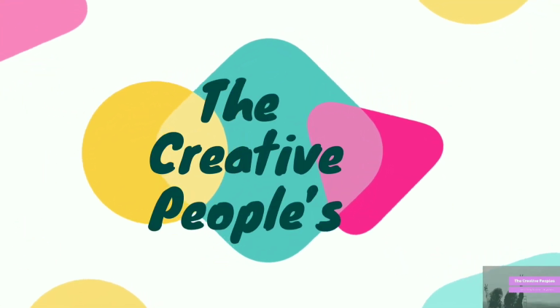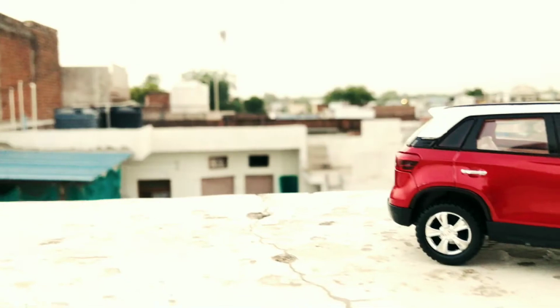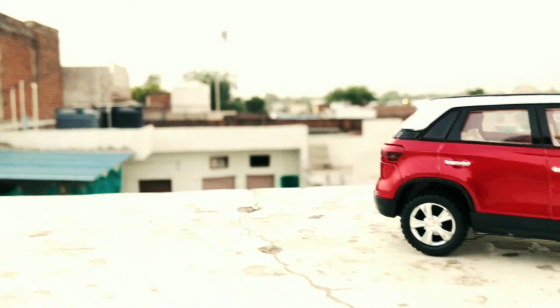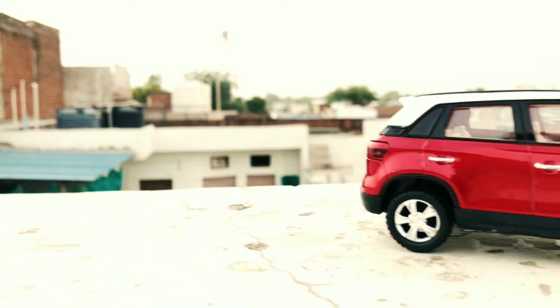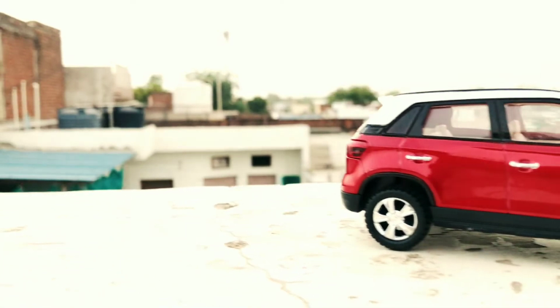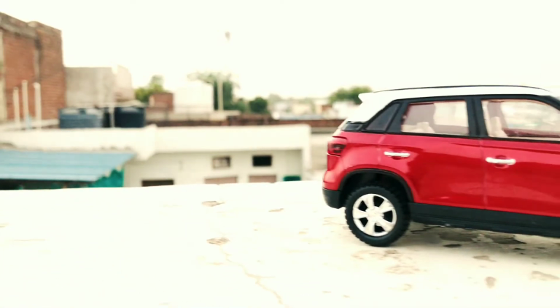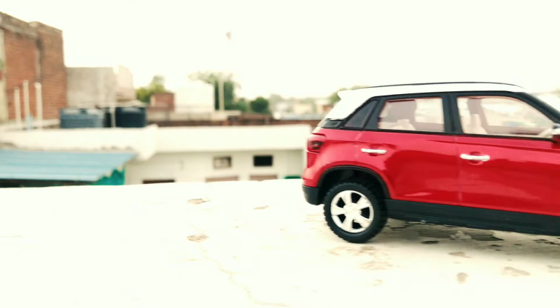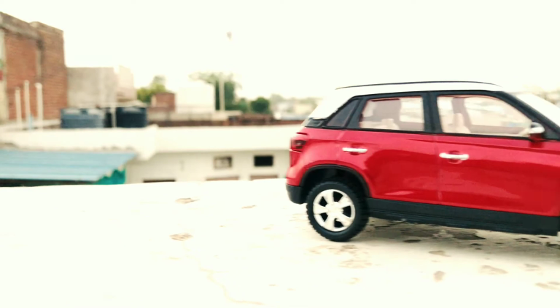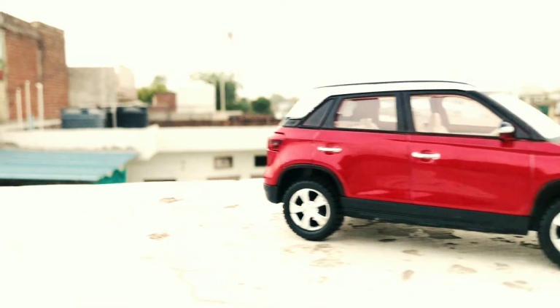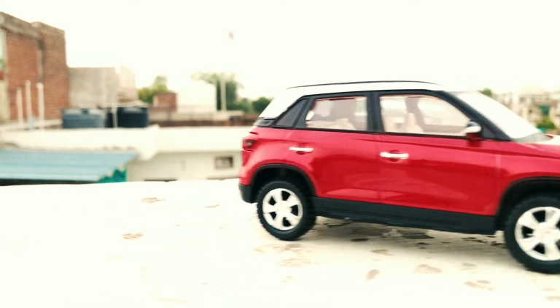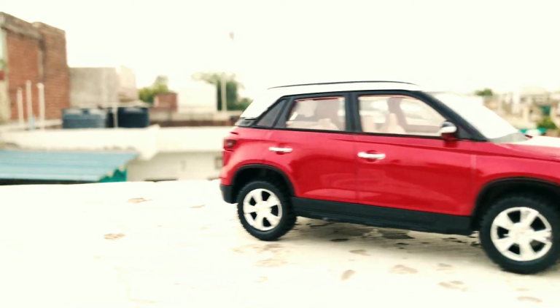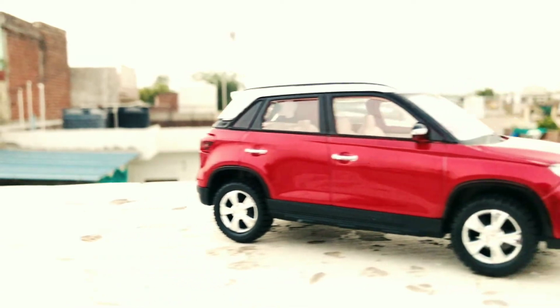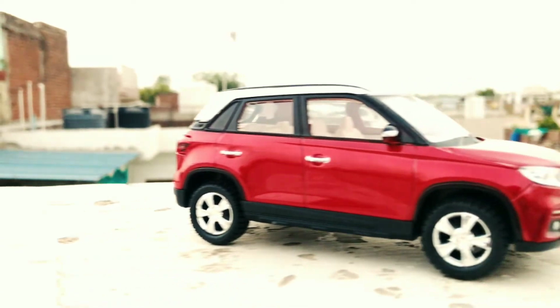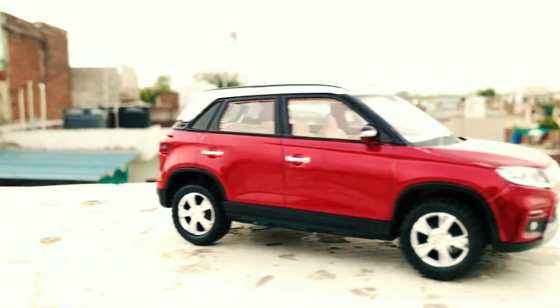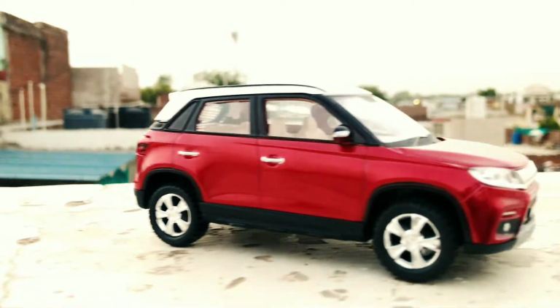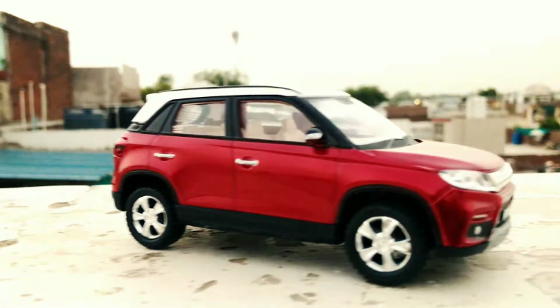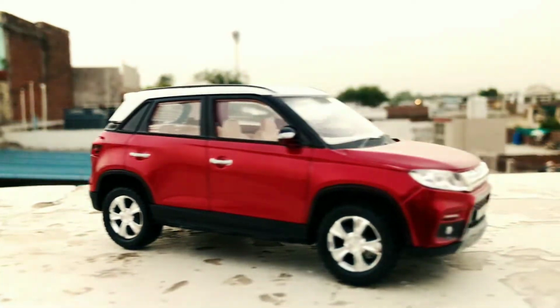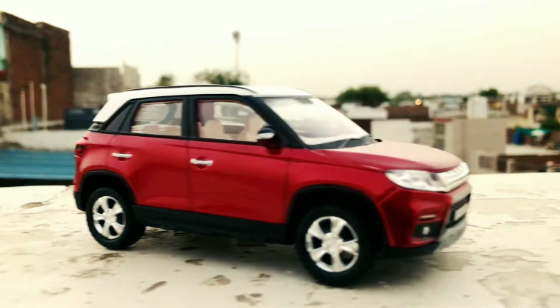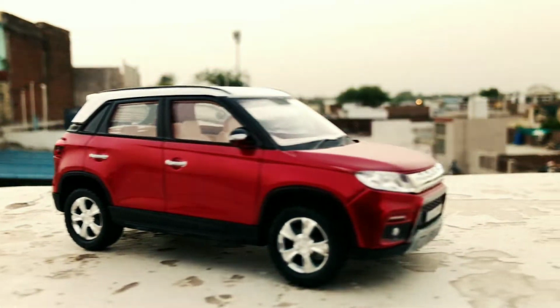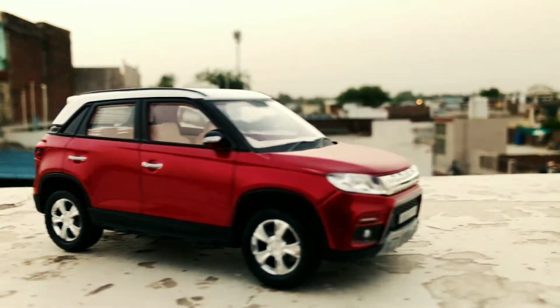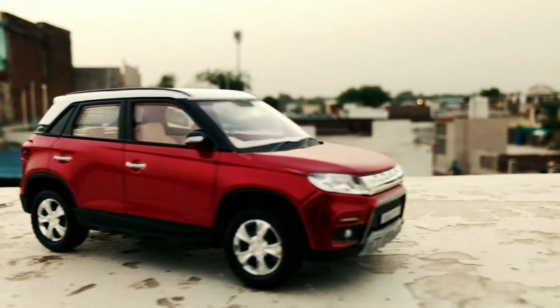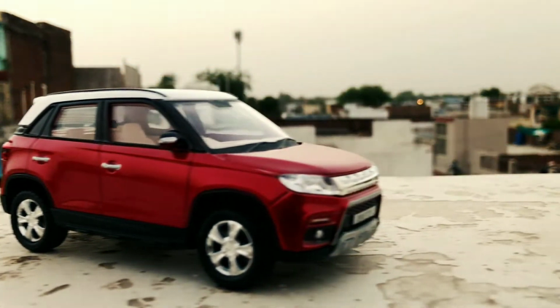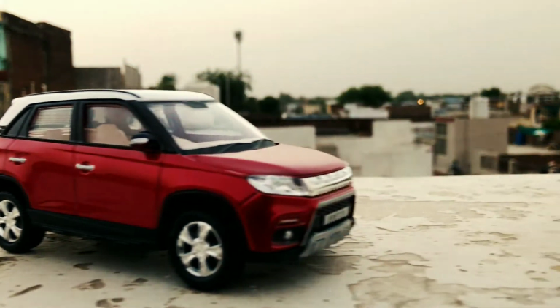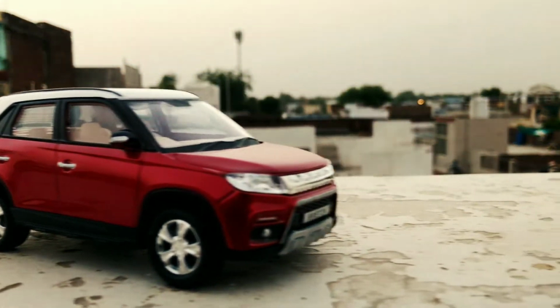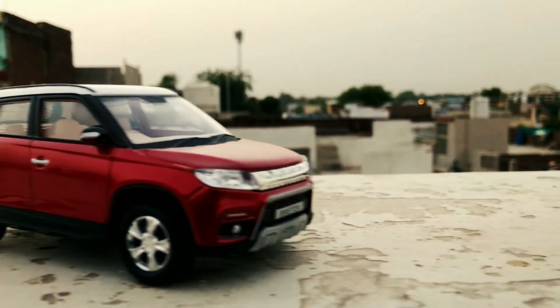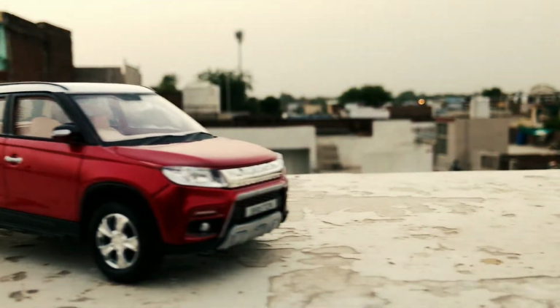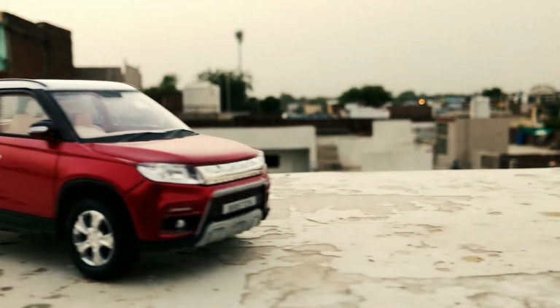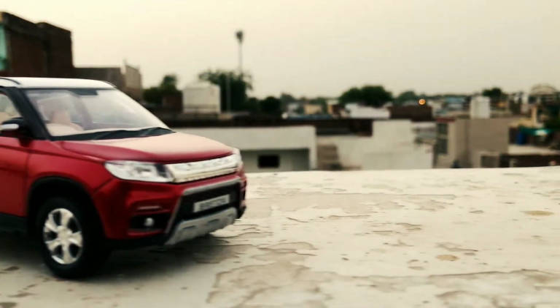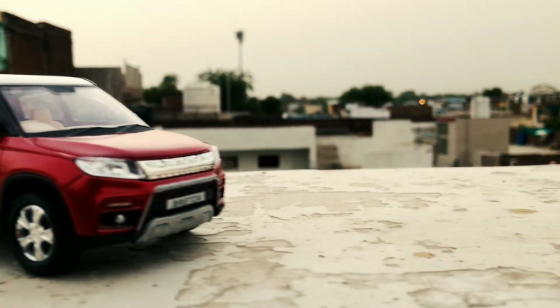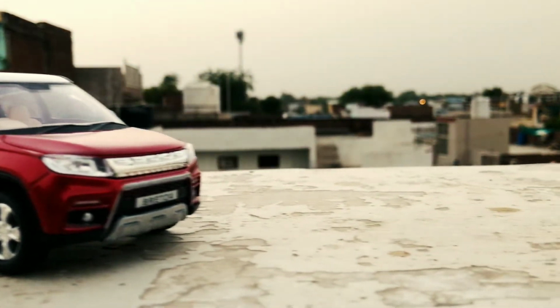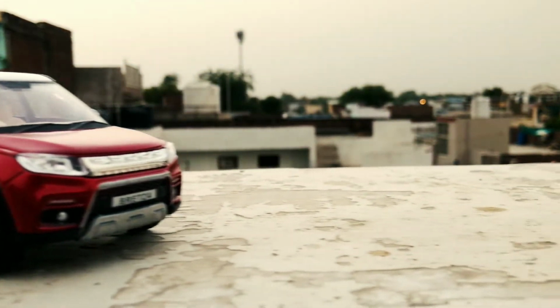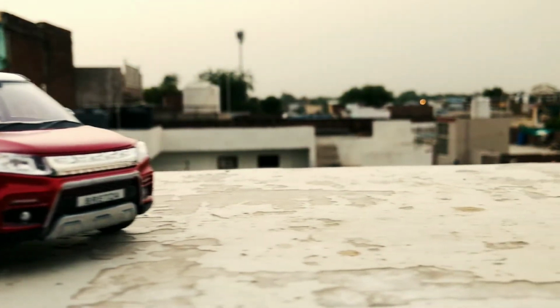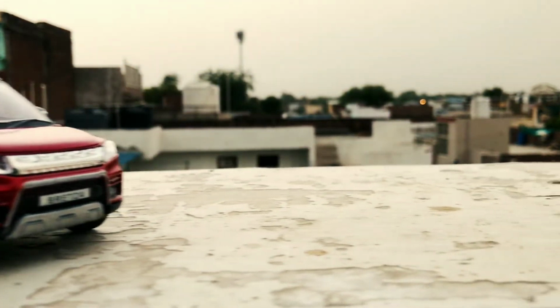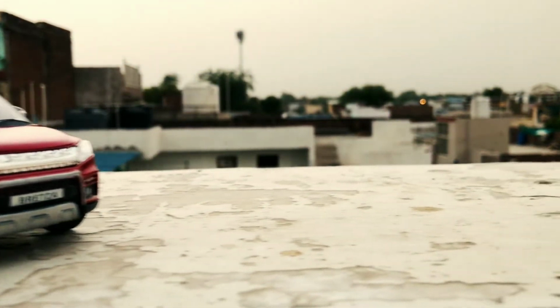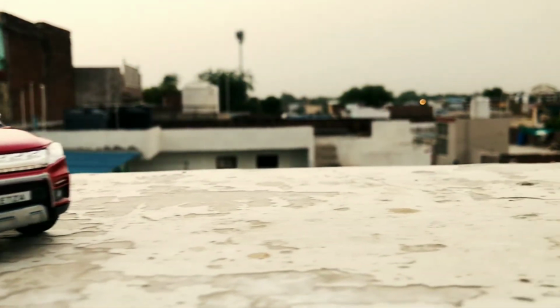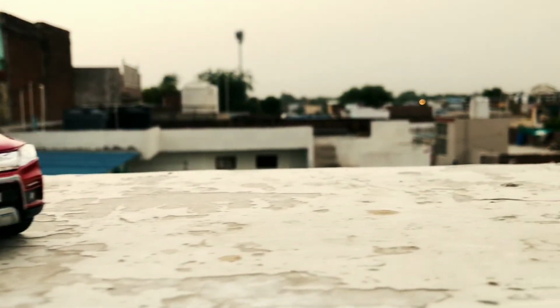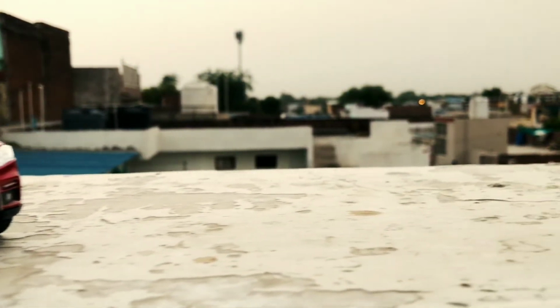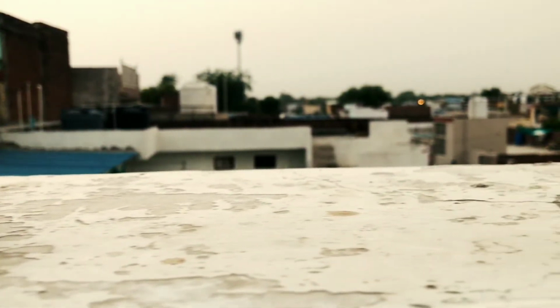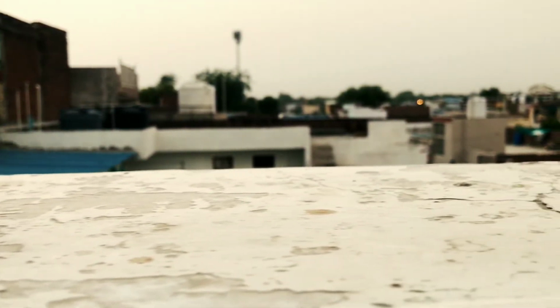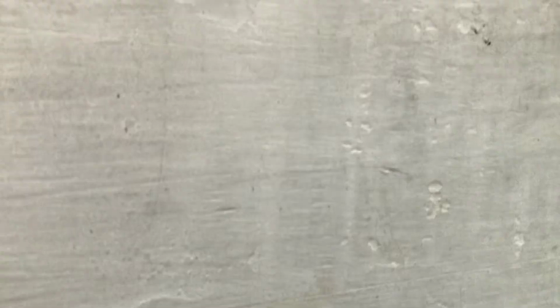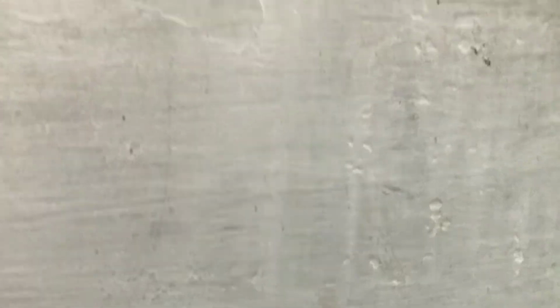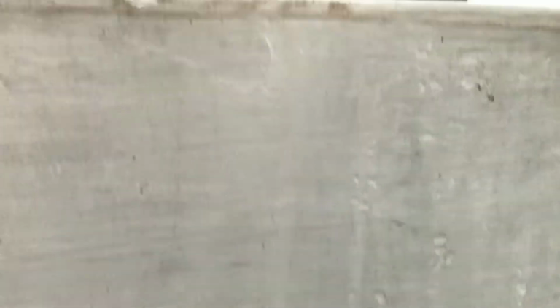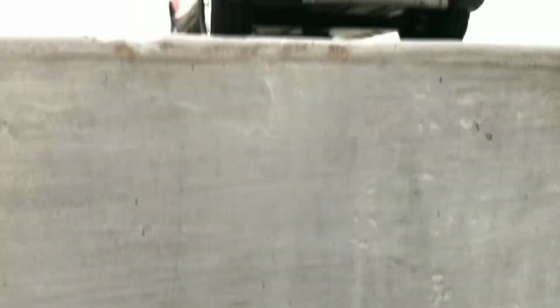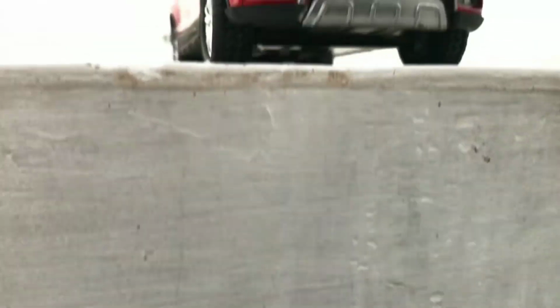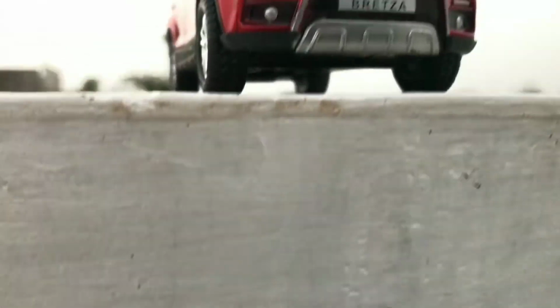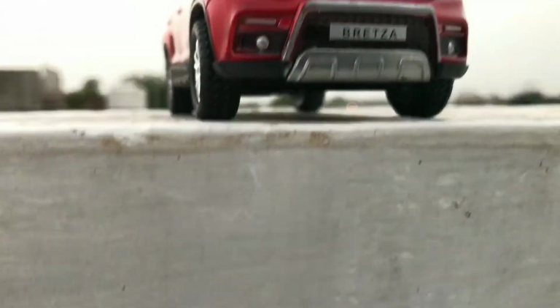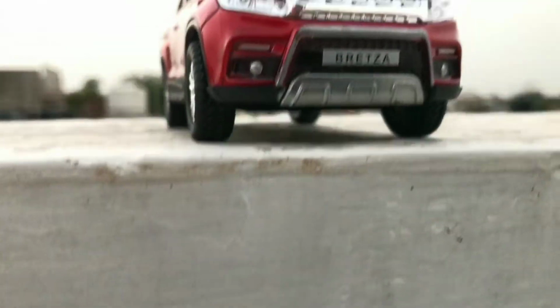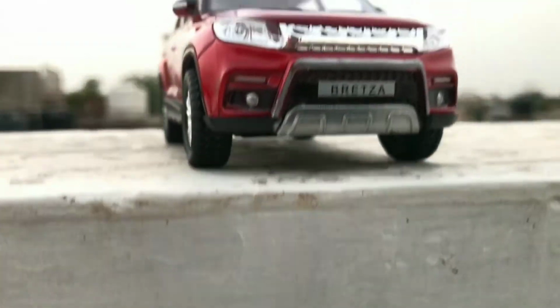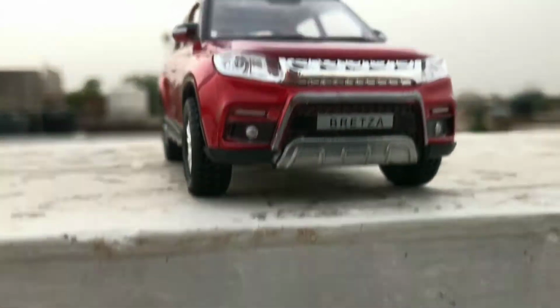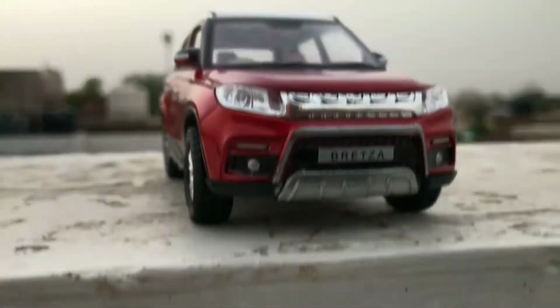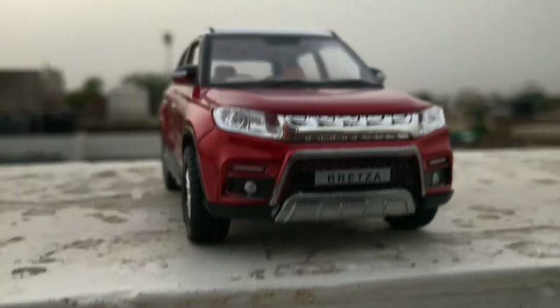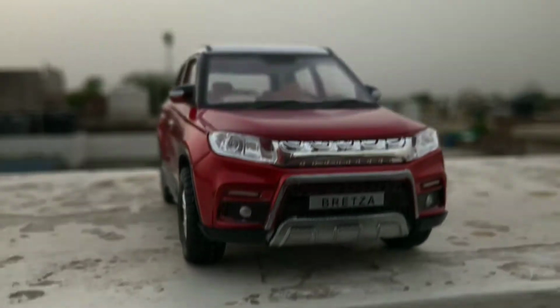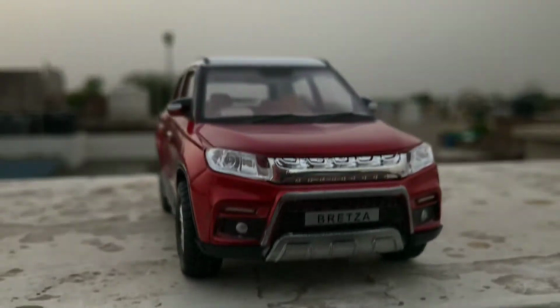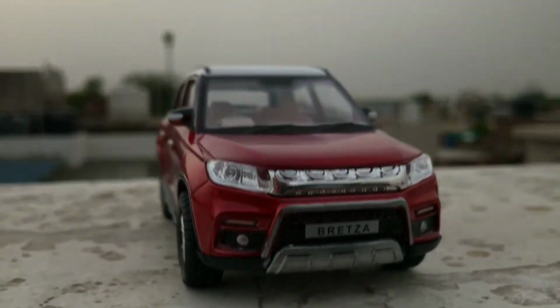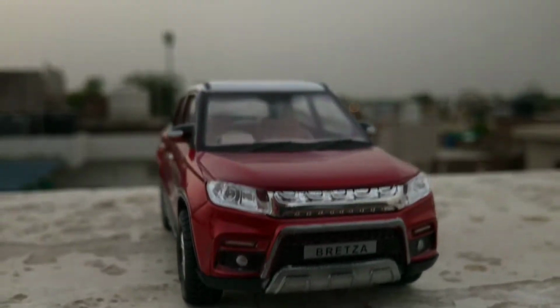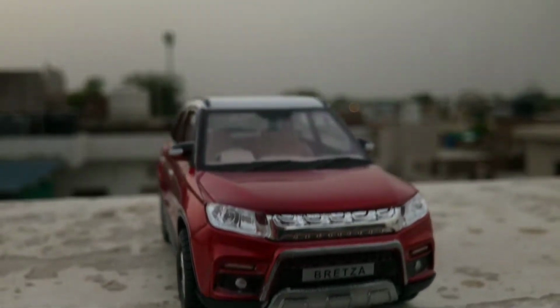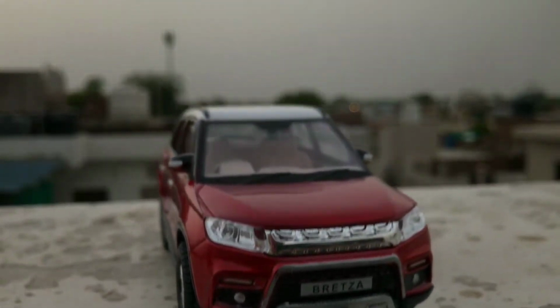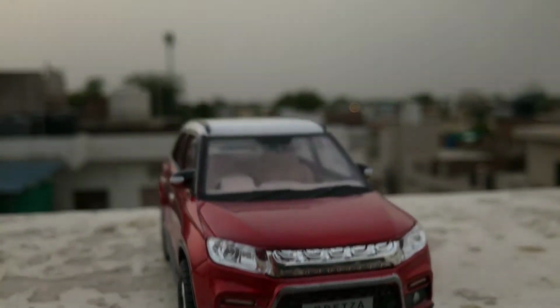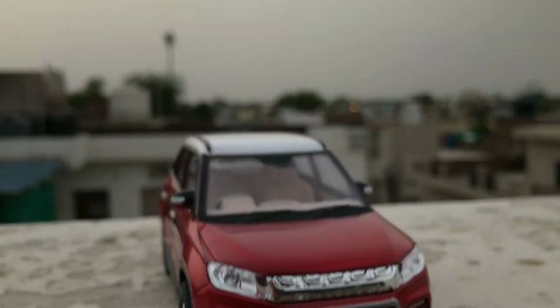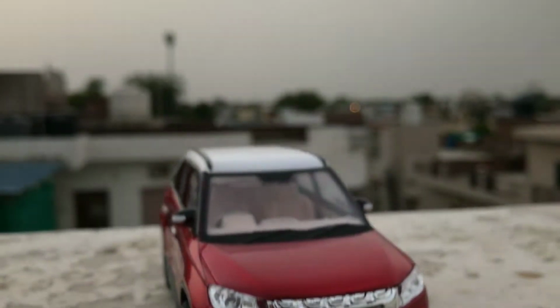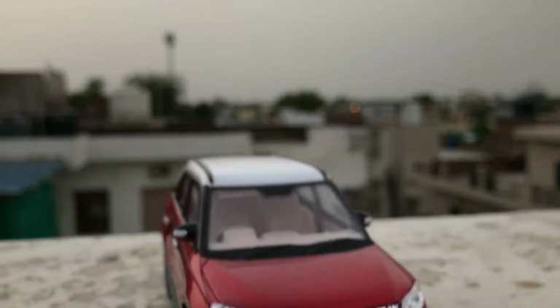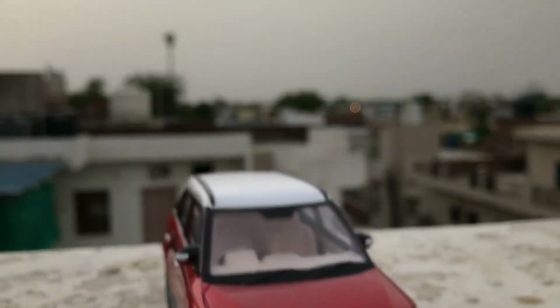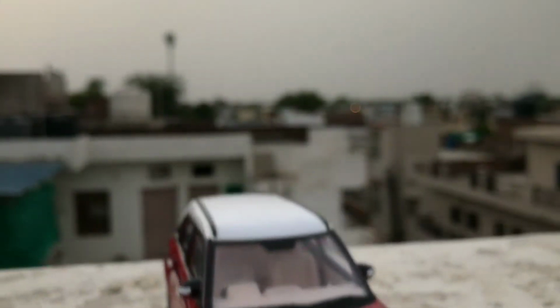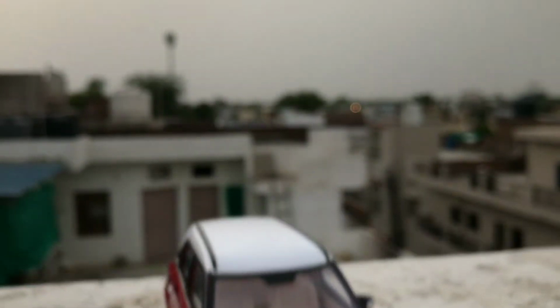Hi guys, this is Rick from The Creative Peoples. Today I'm going to show you the cheapest diecast model of Vitara Prisa. So let's get it started.